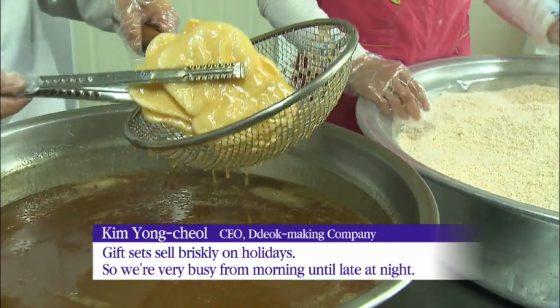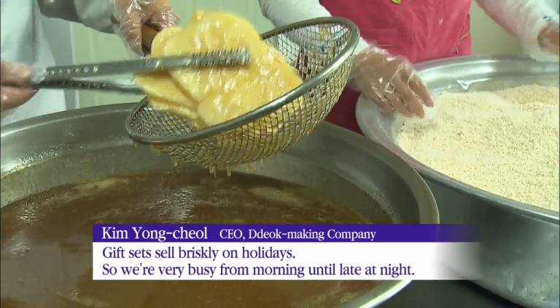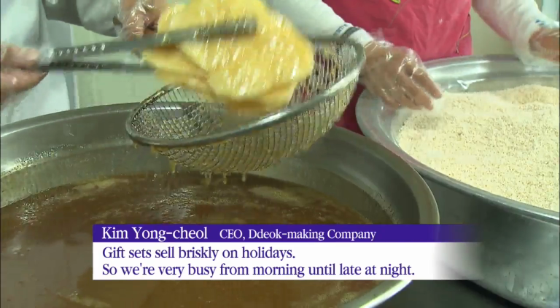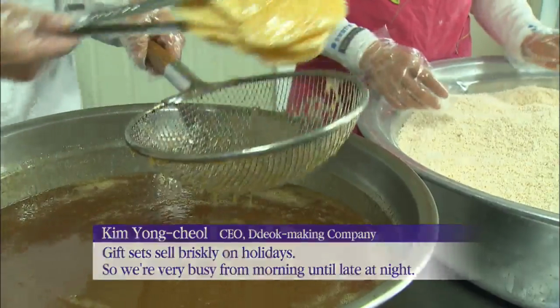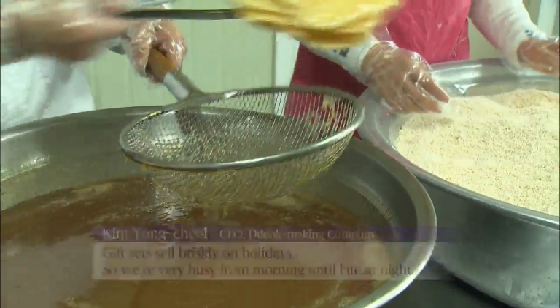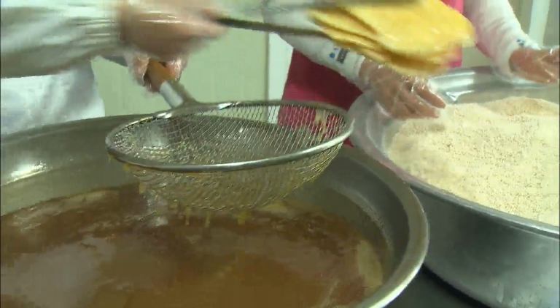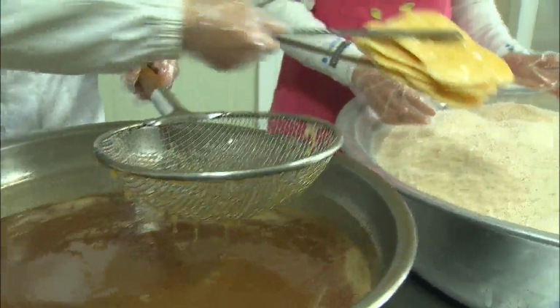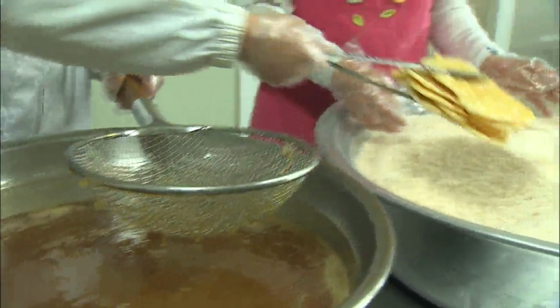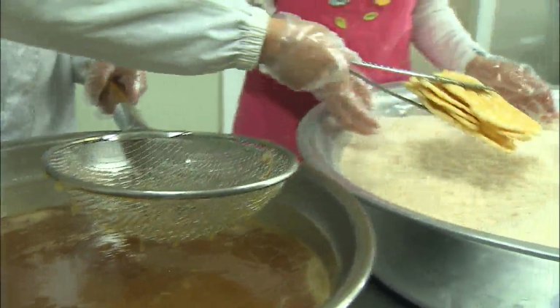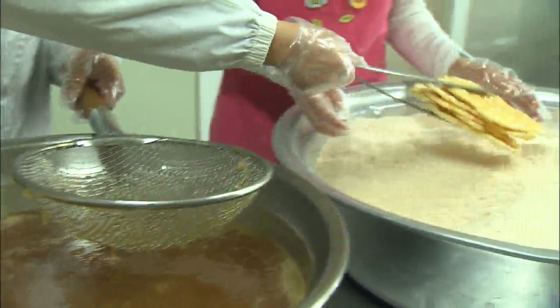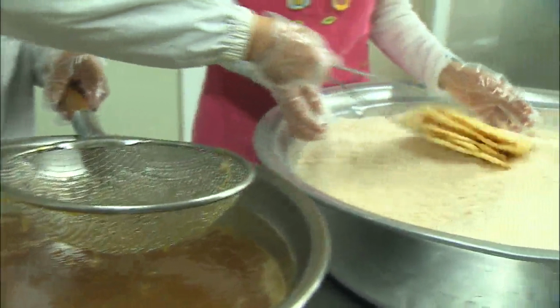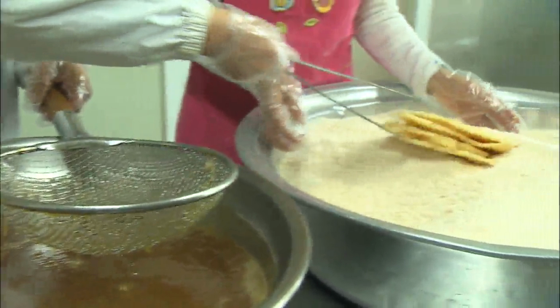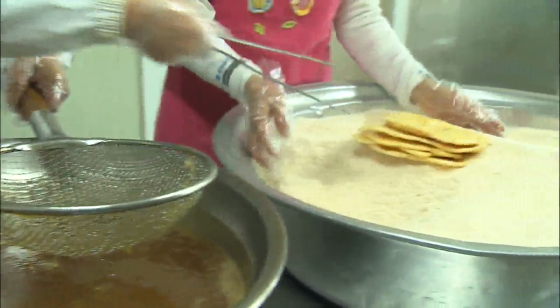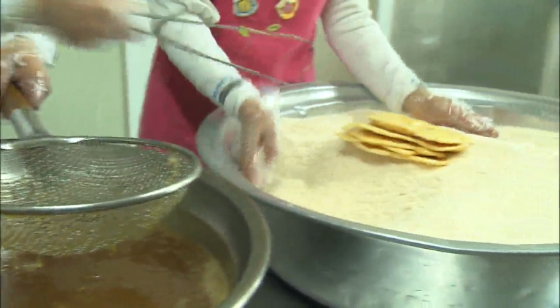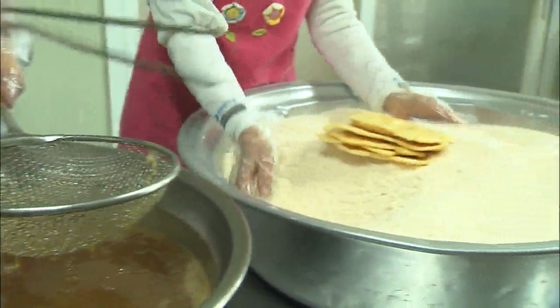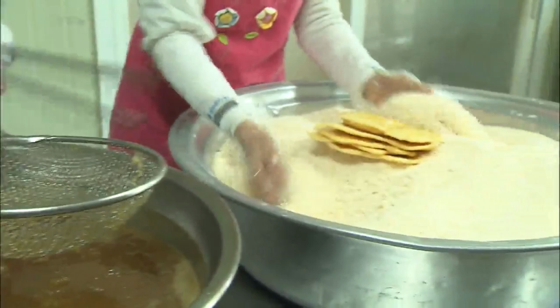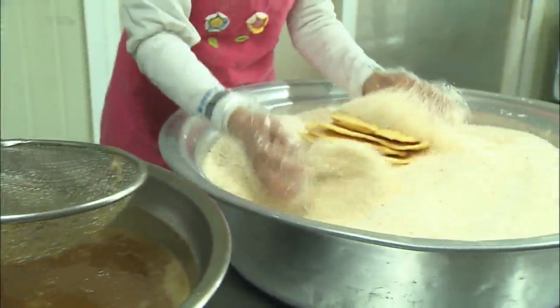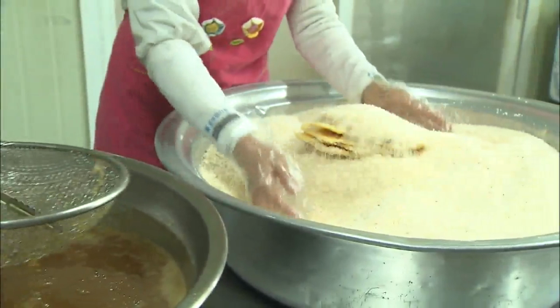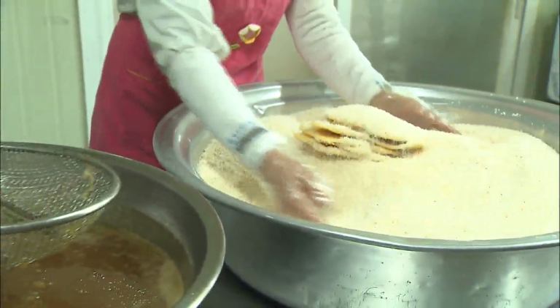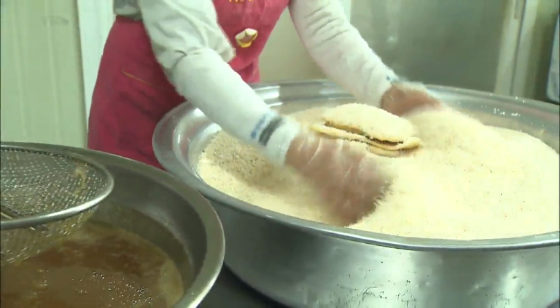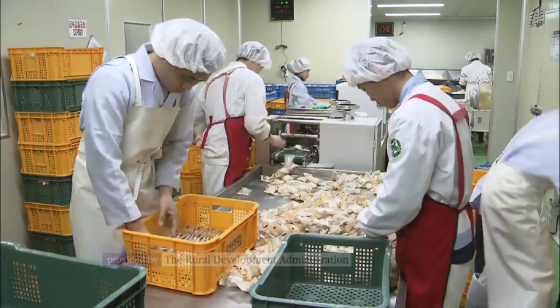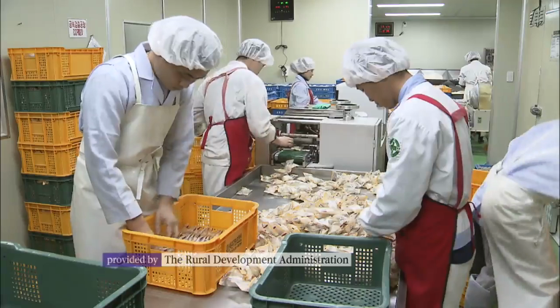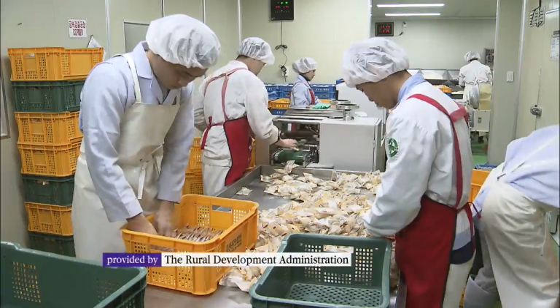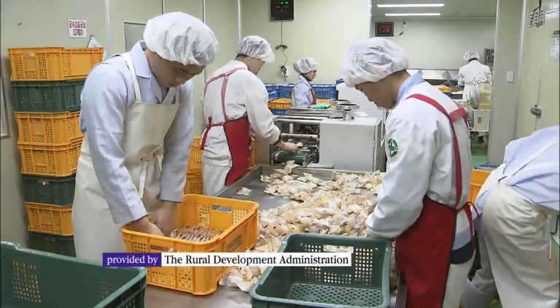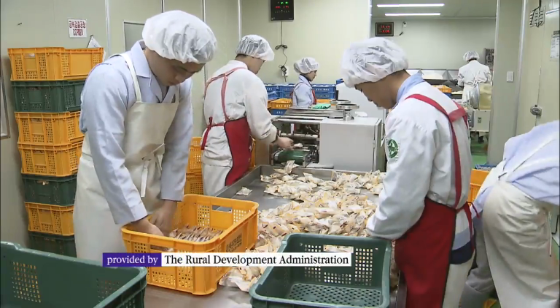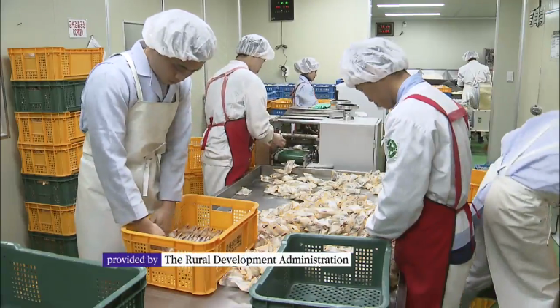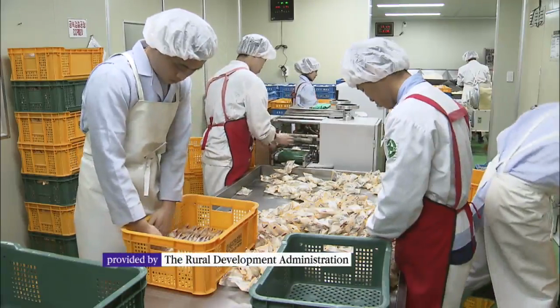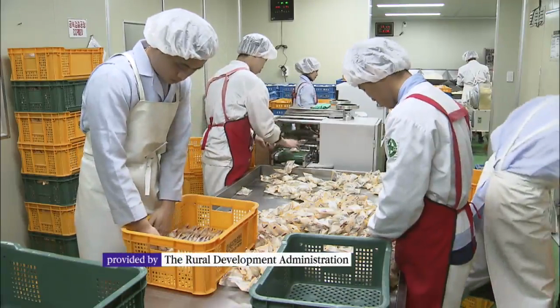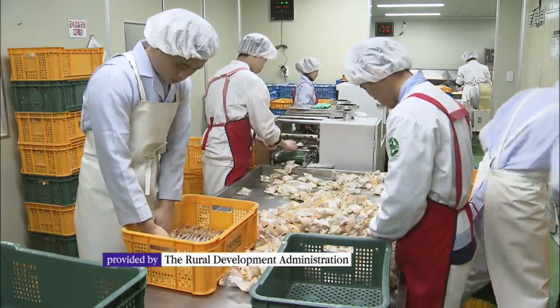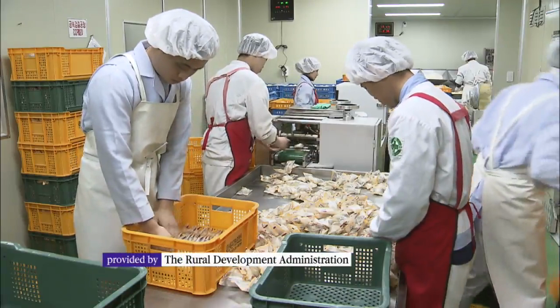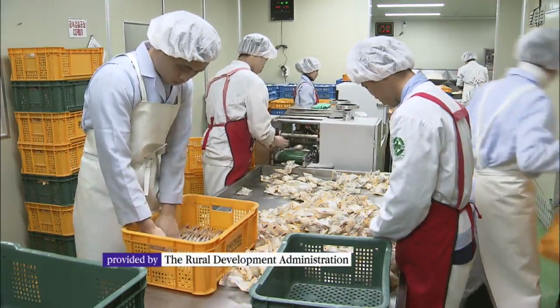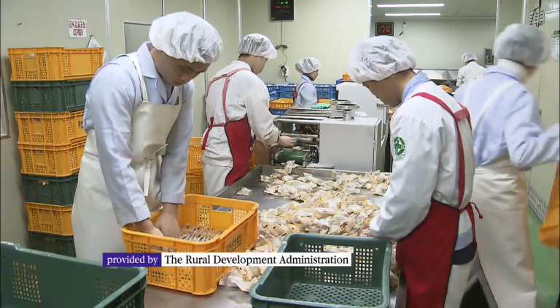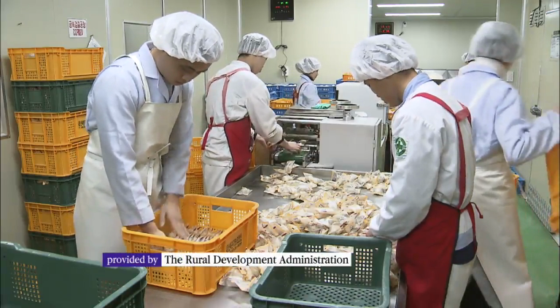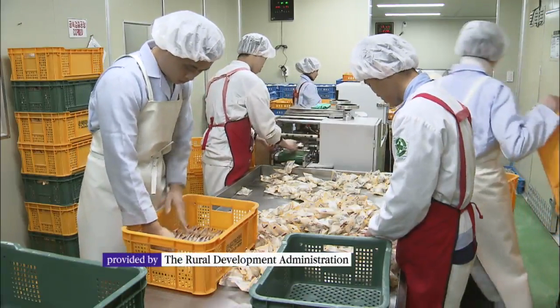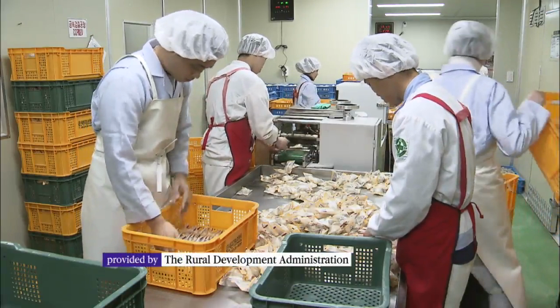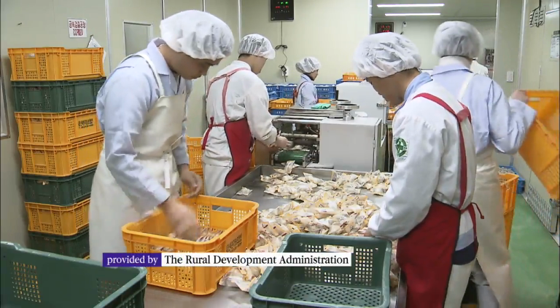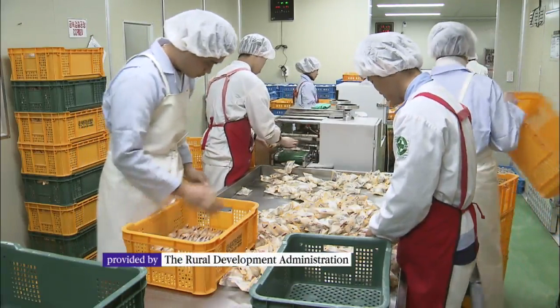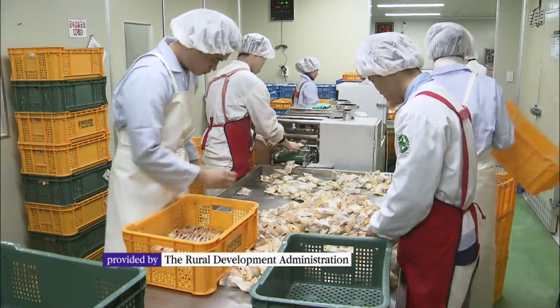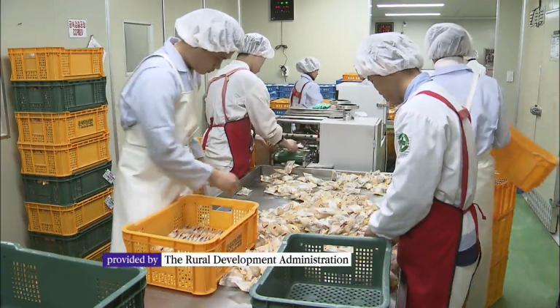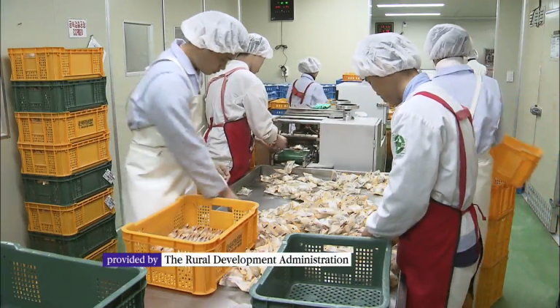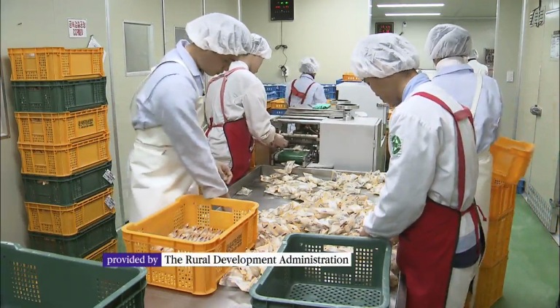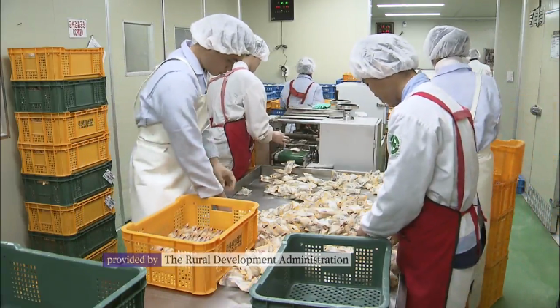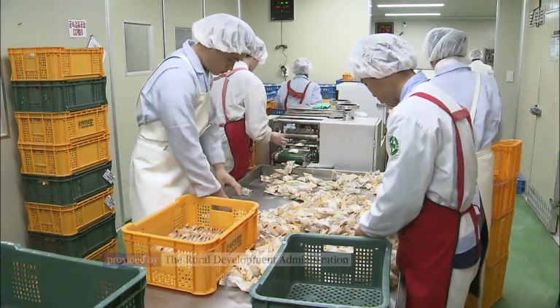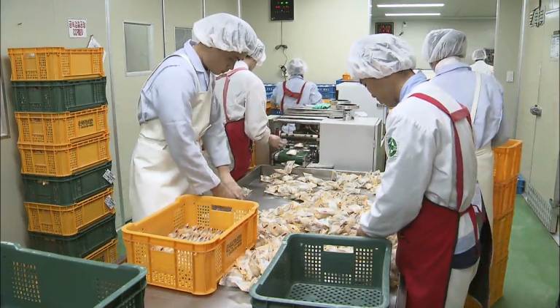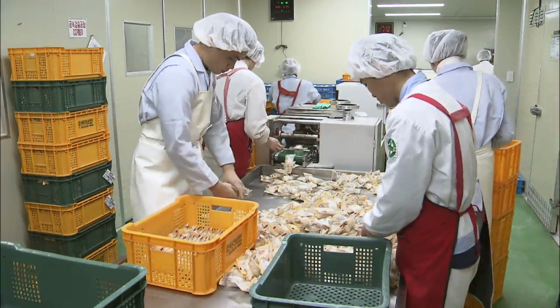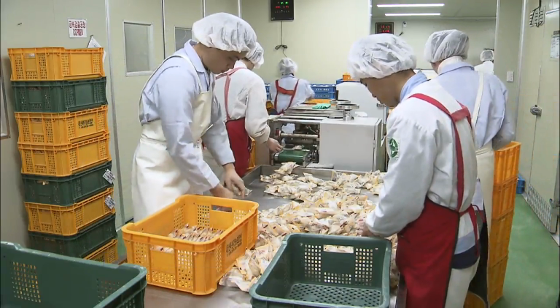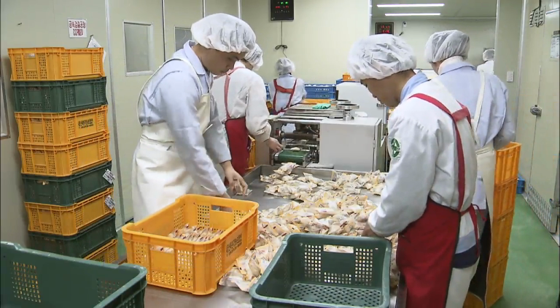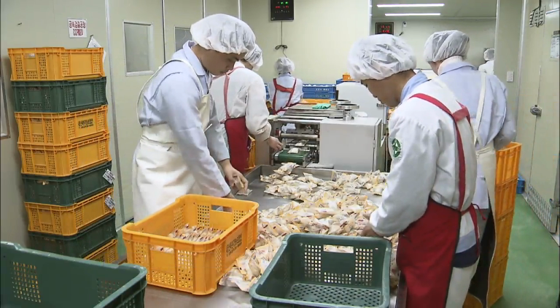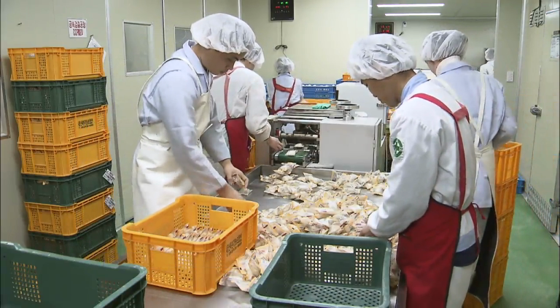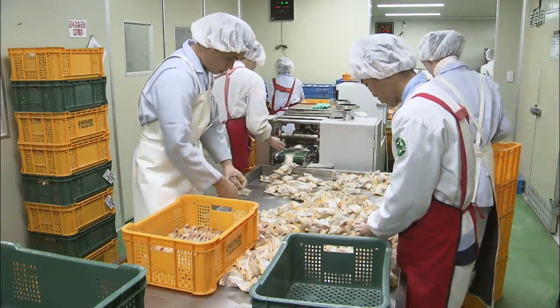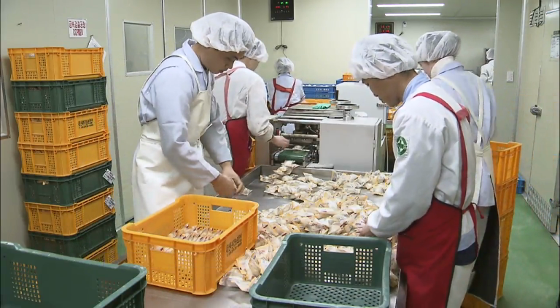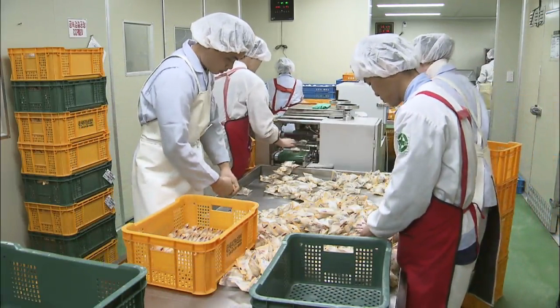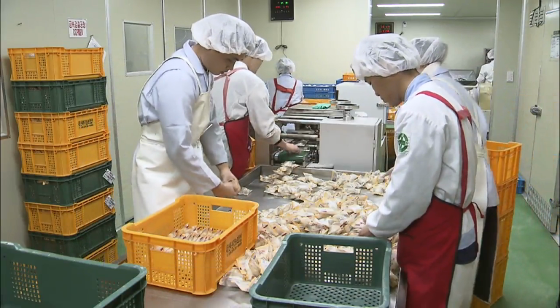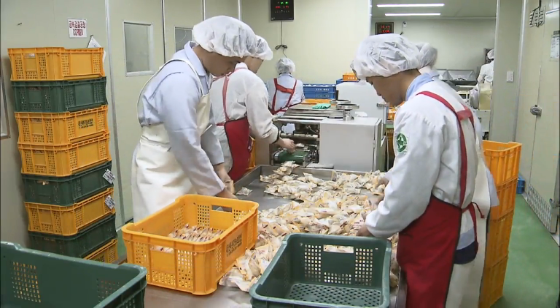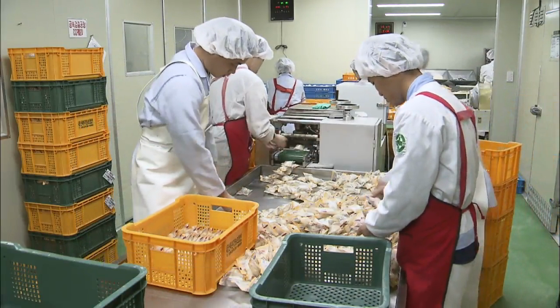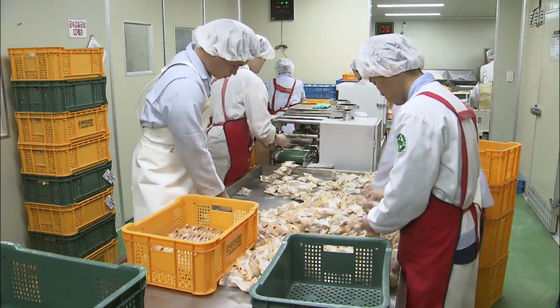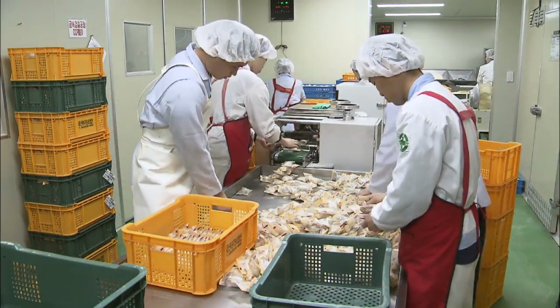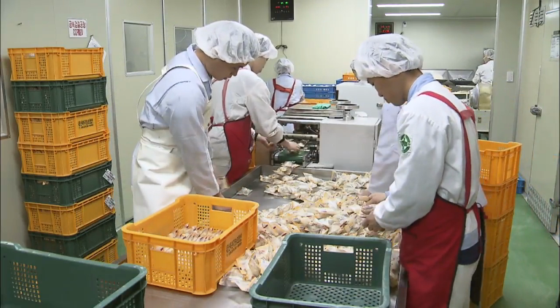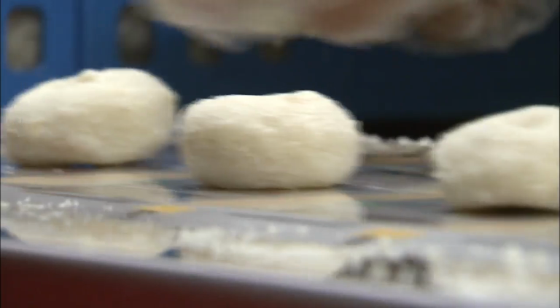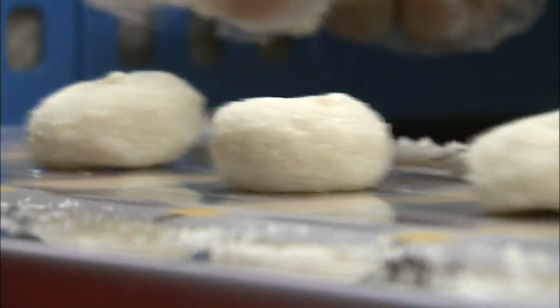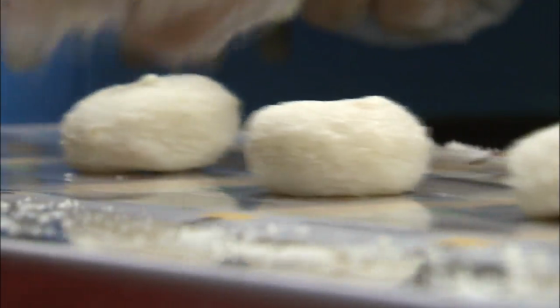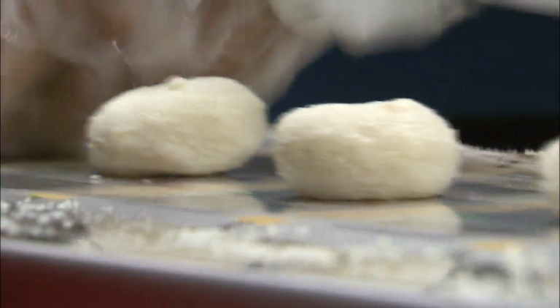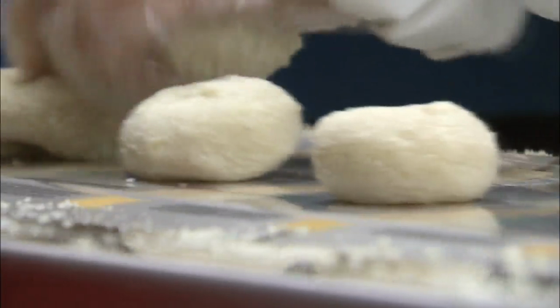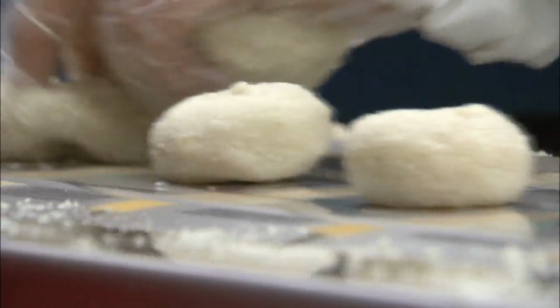Processed foods made with locally grown crops are enjoying brisk sales ahead of the Lunar New Year's holiday.